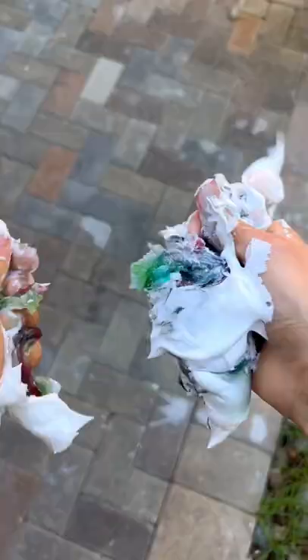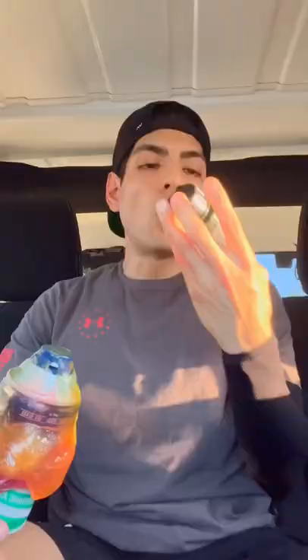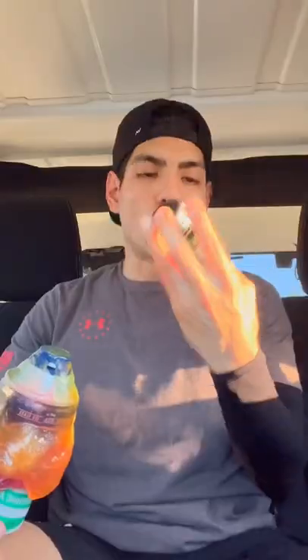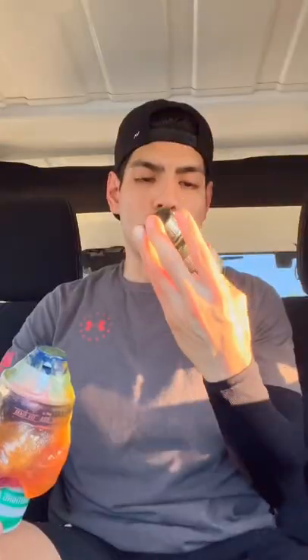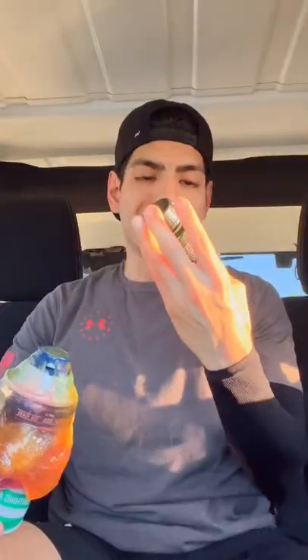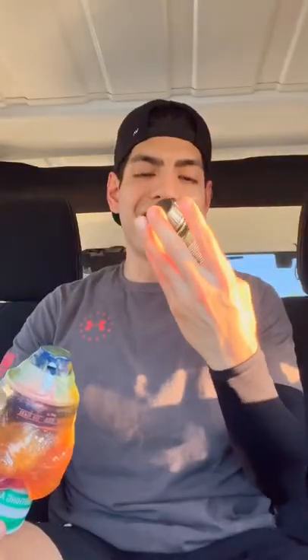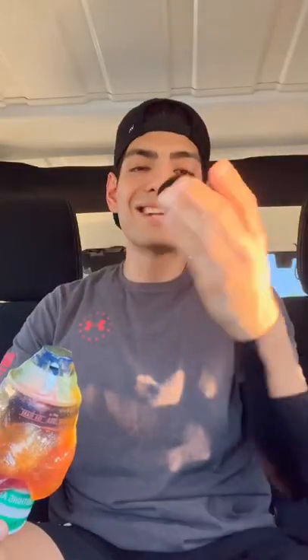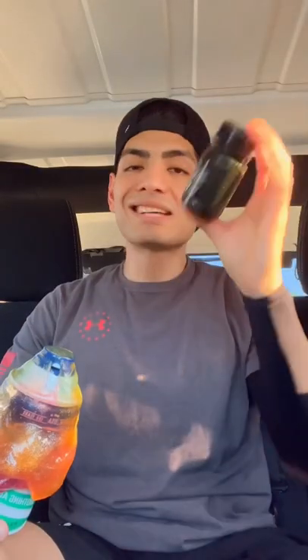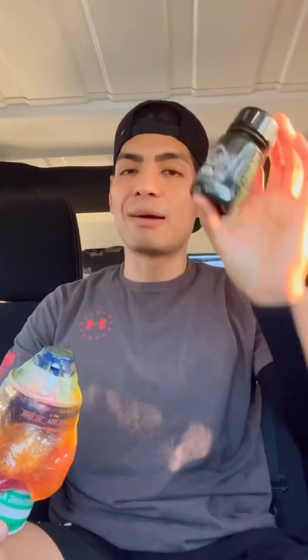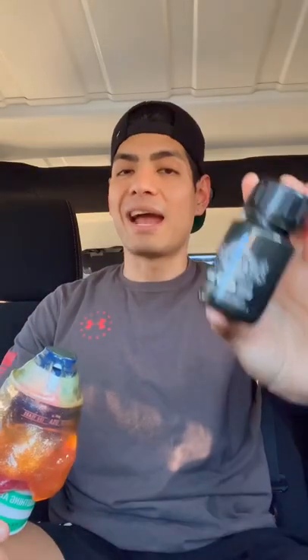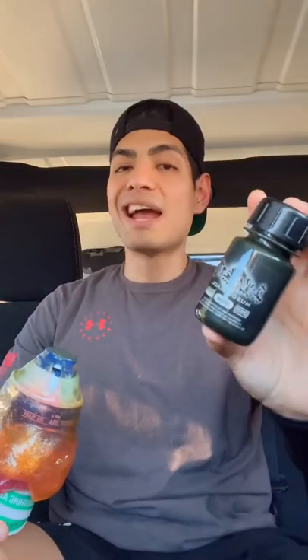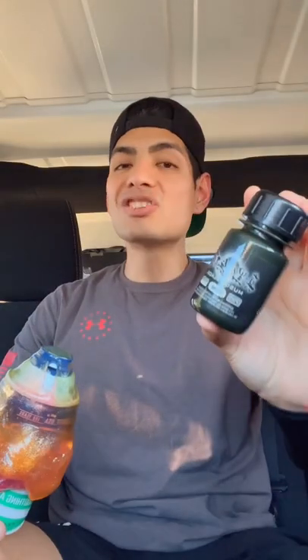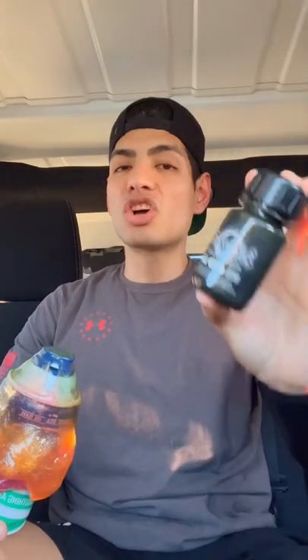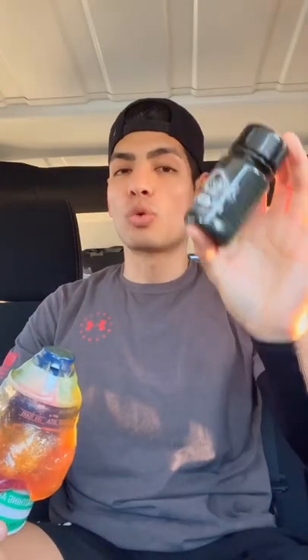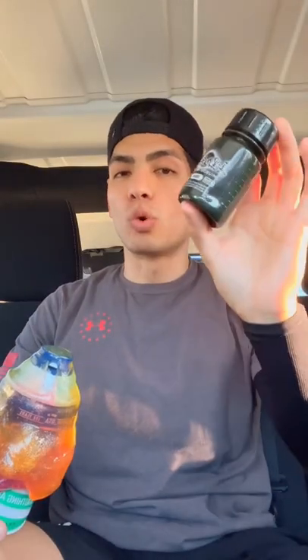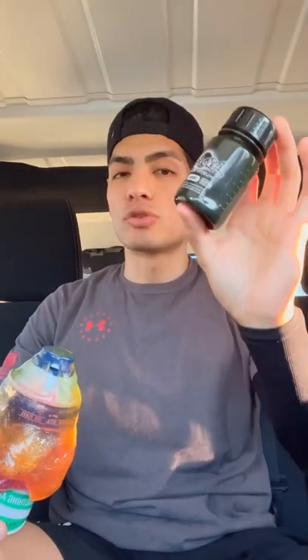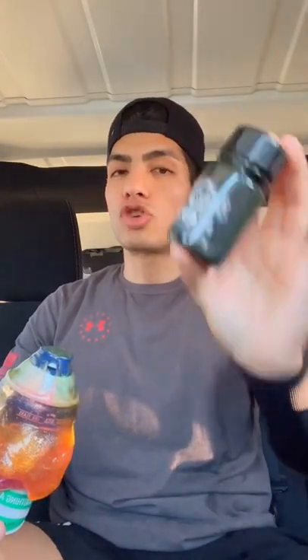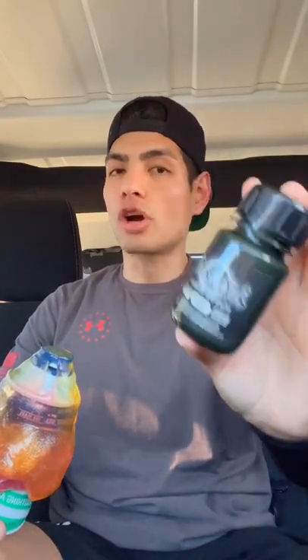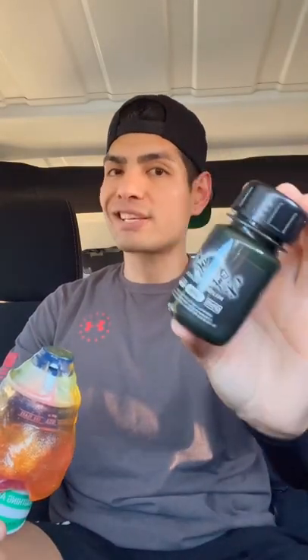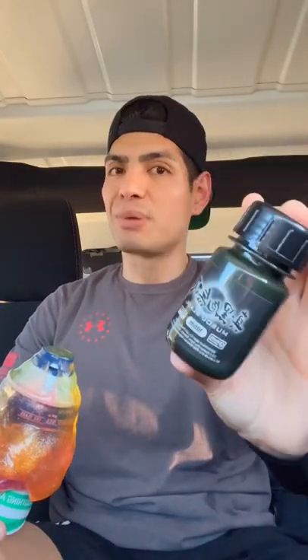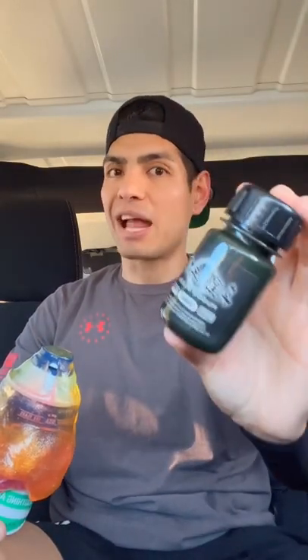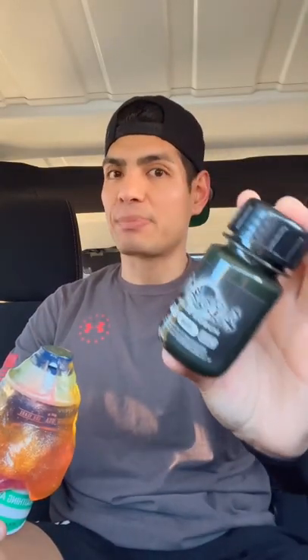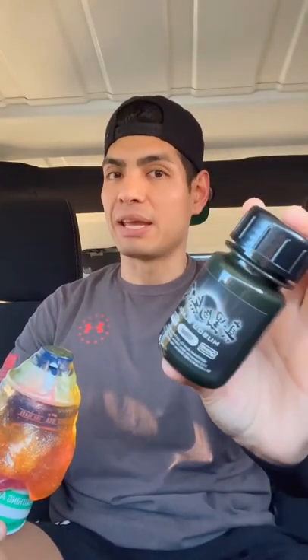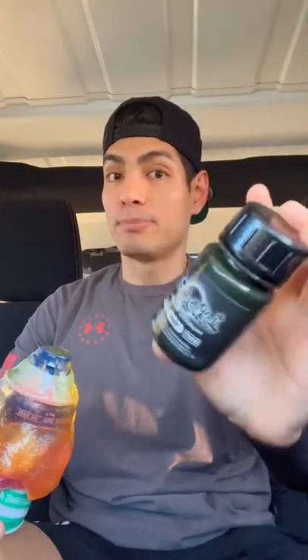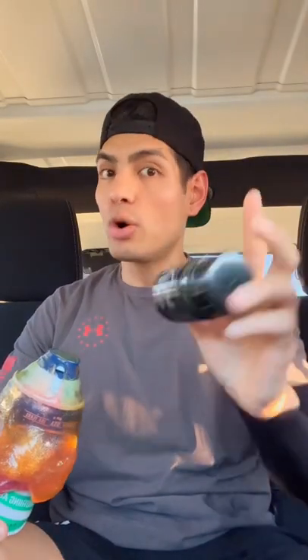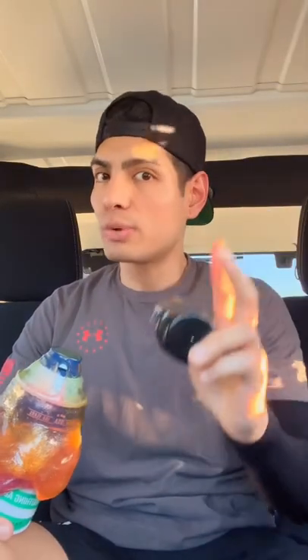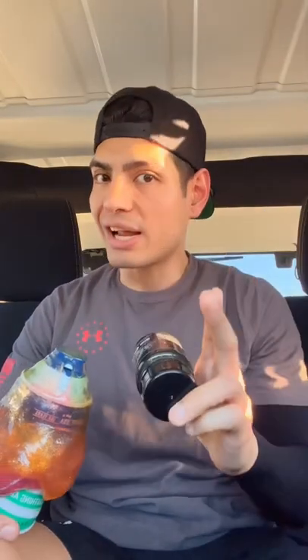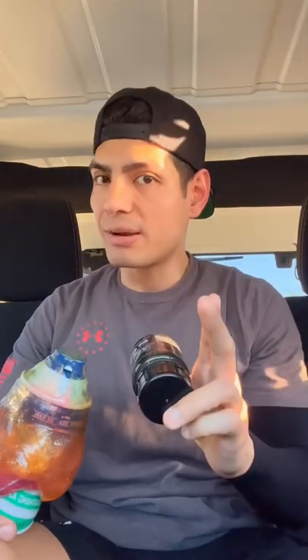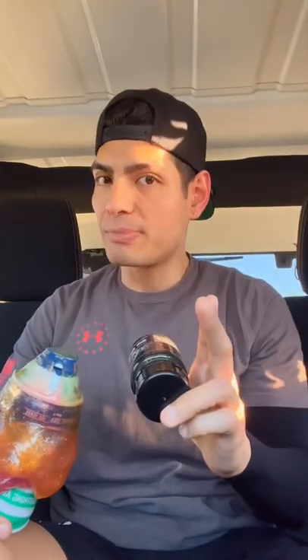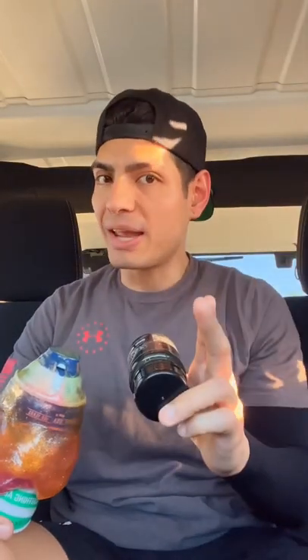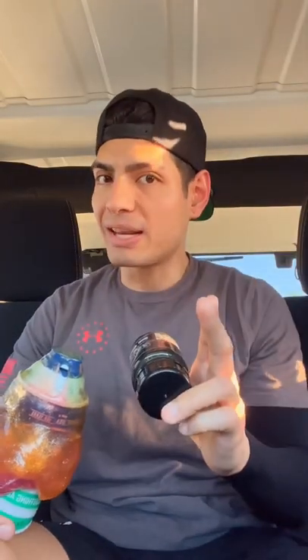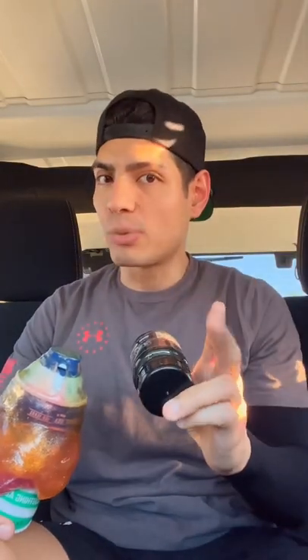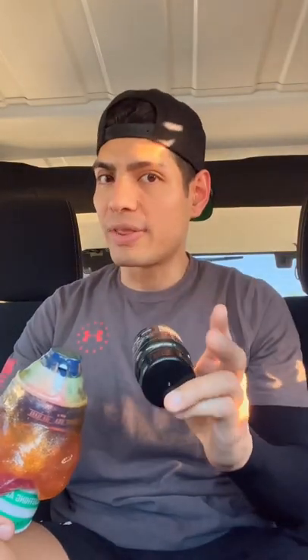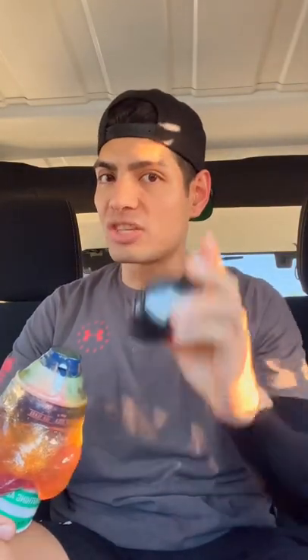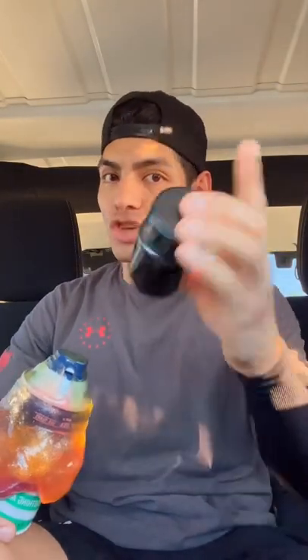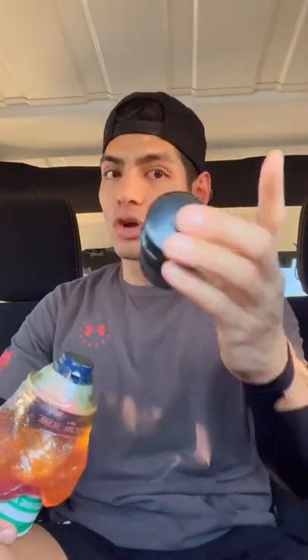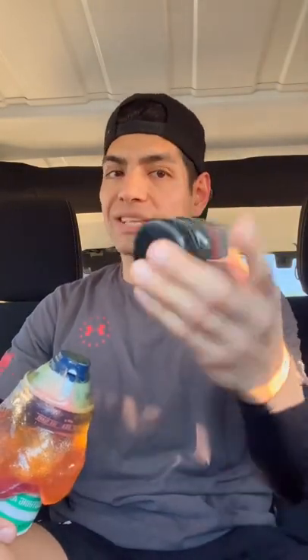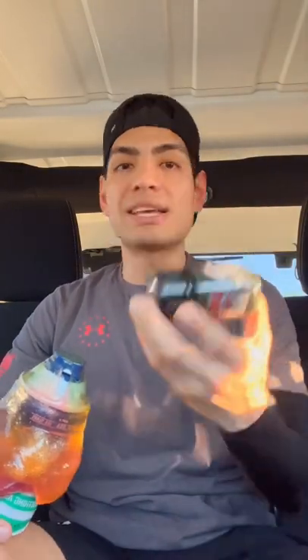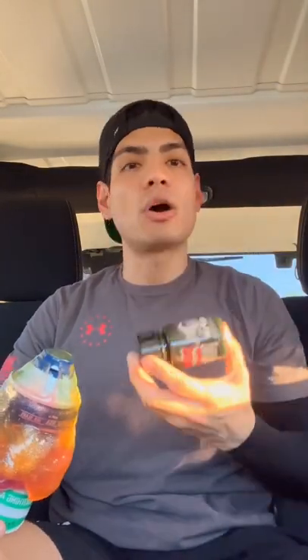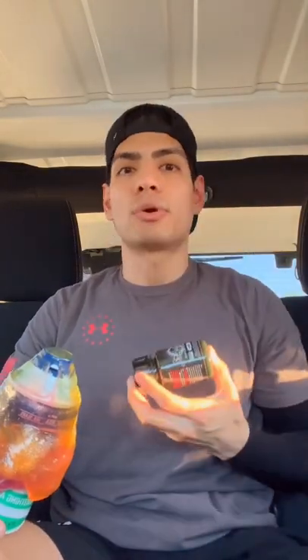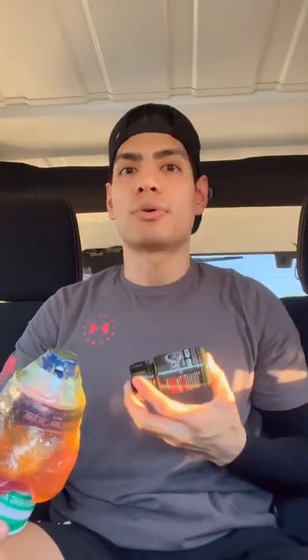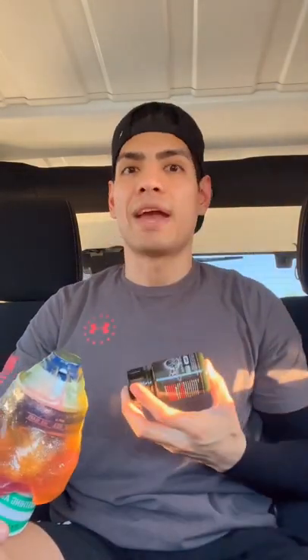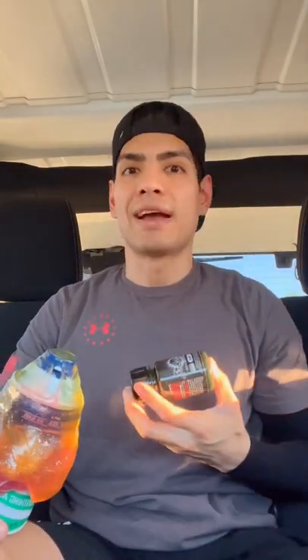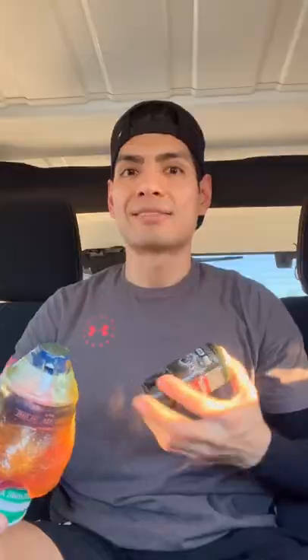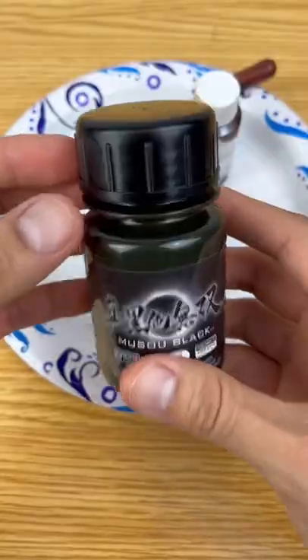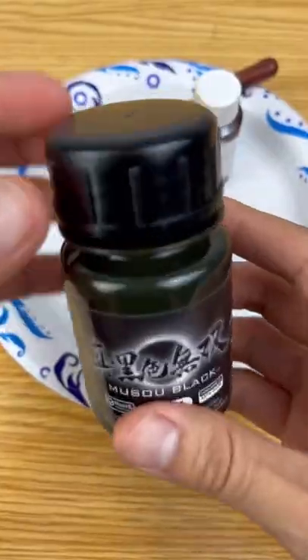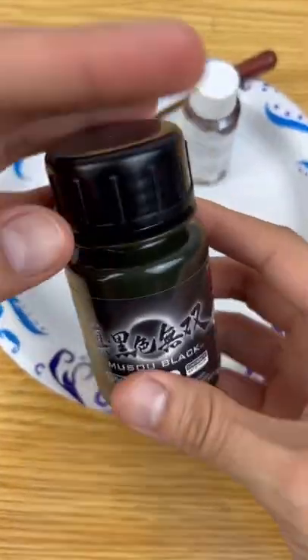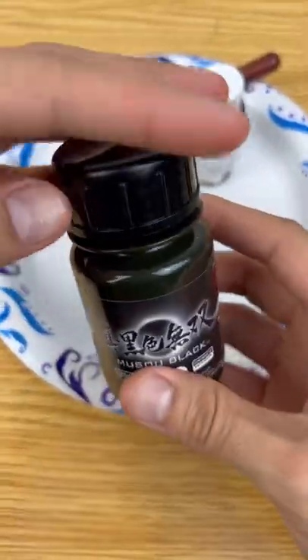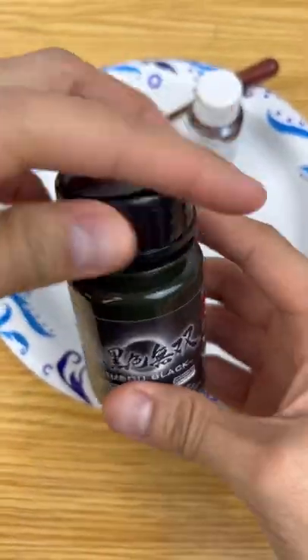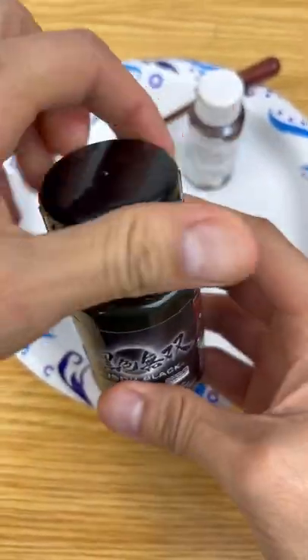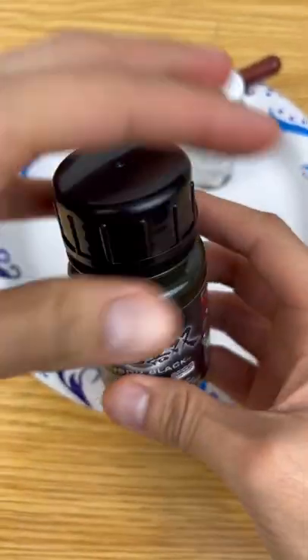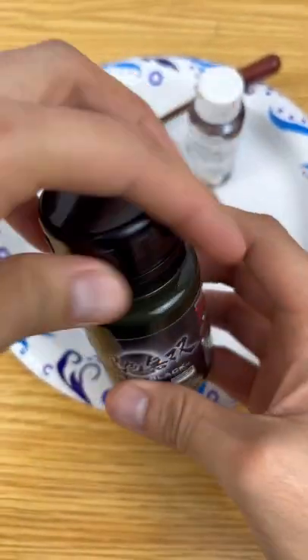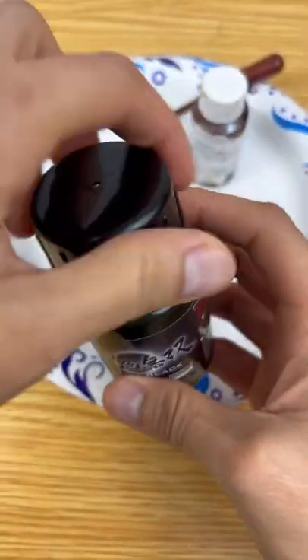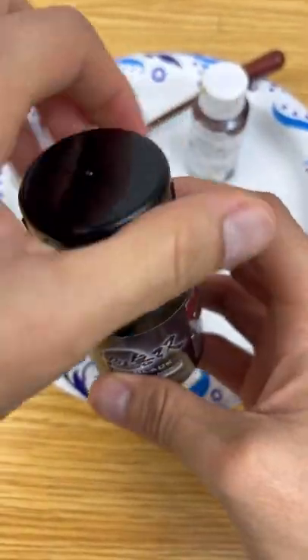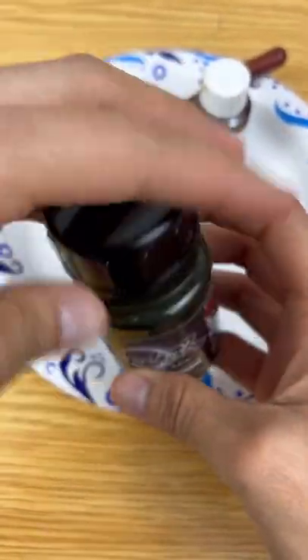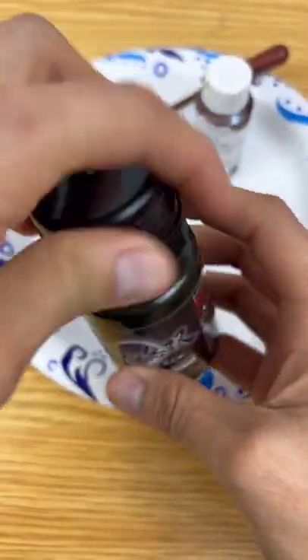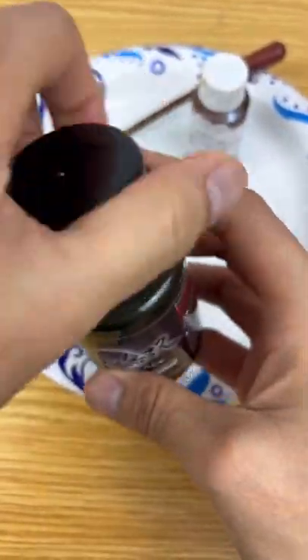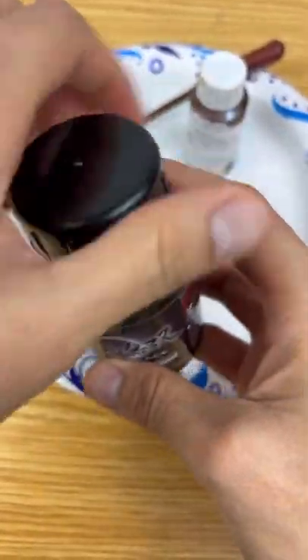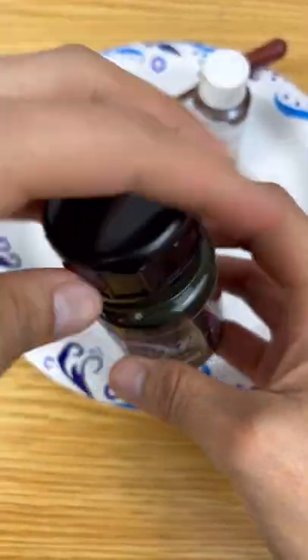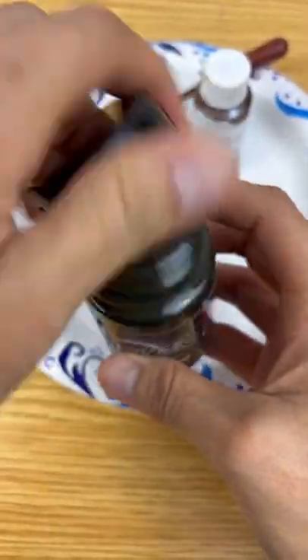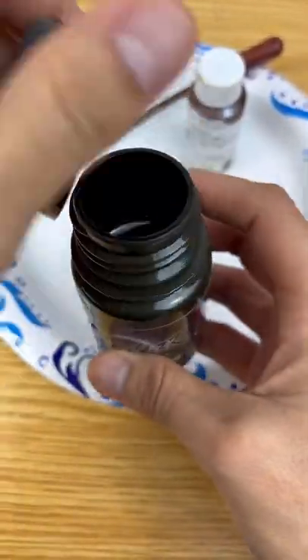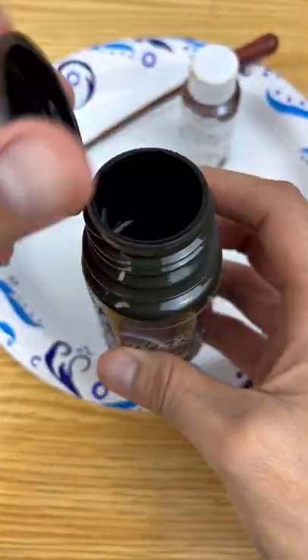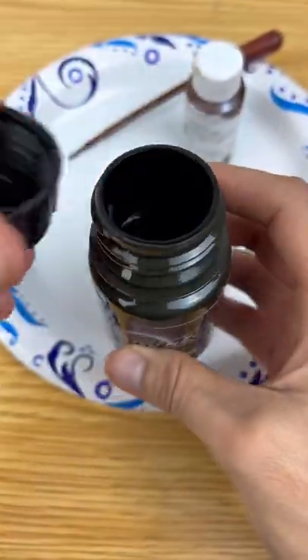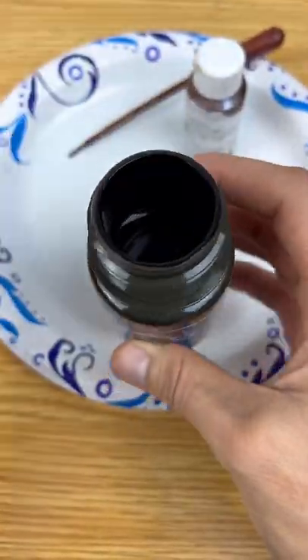All right, I got my hands on the world's darkest black paint, but we're not going to be painting with it — let's see how it reacts. Let's open it up and see how it actually looks.